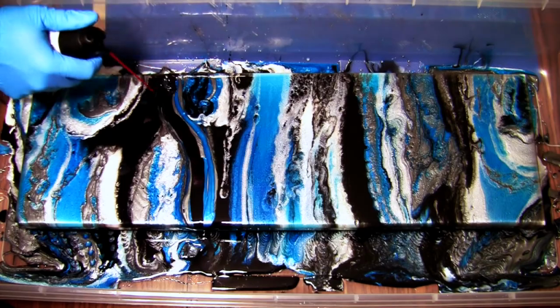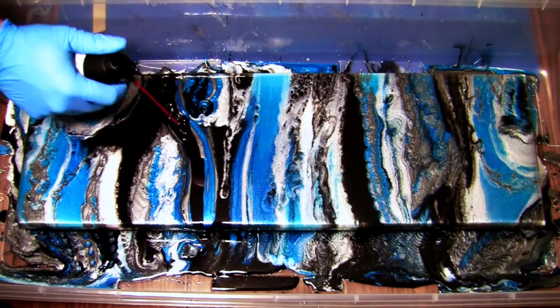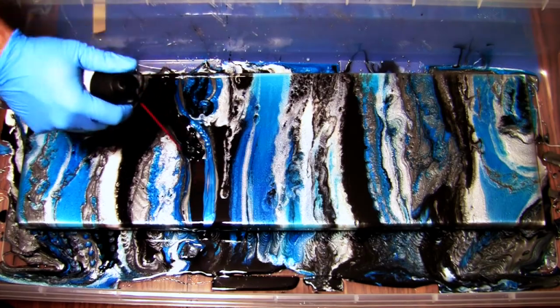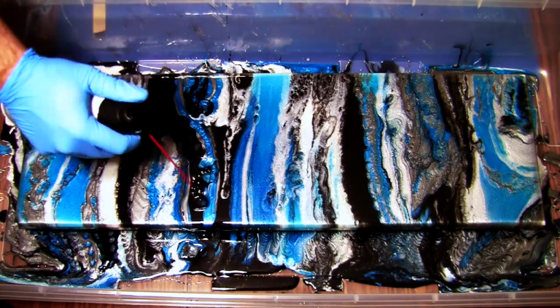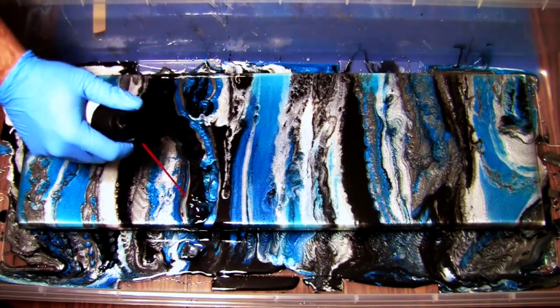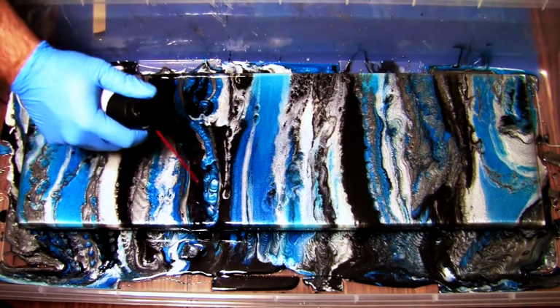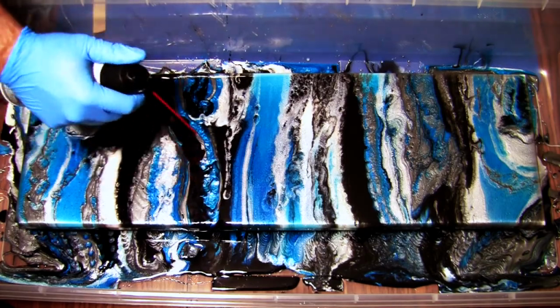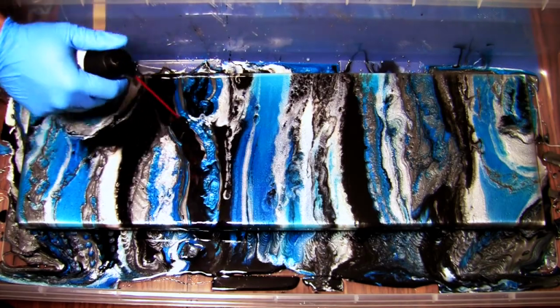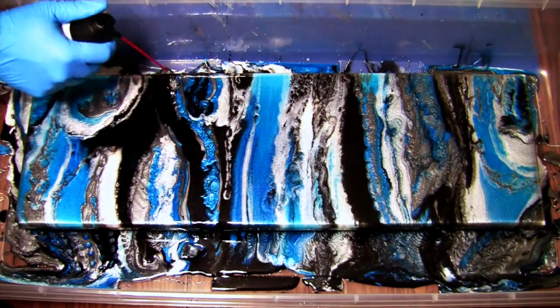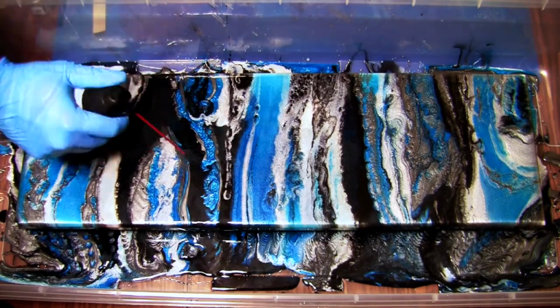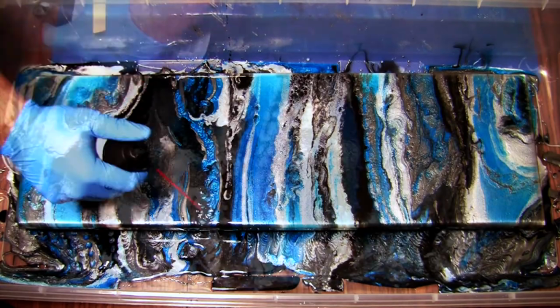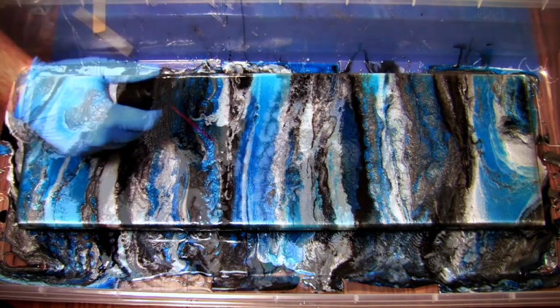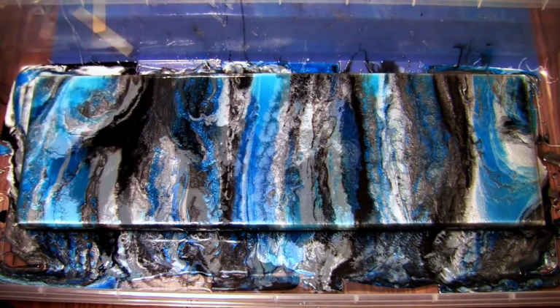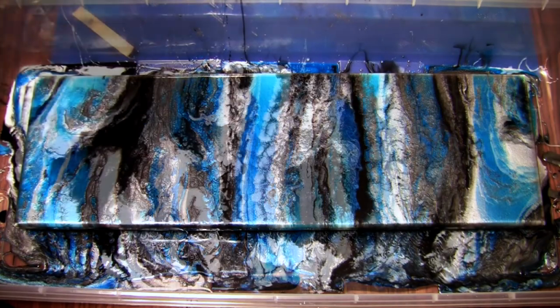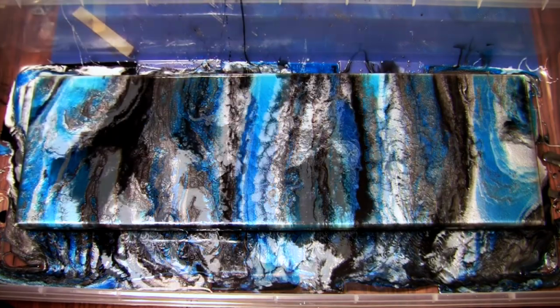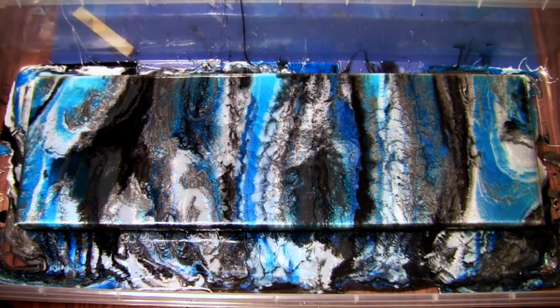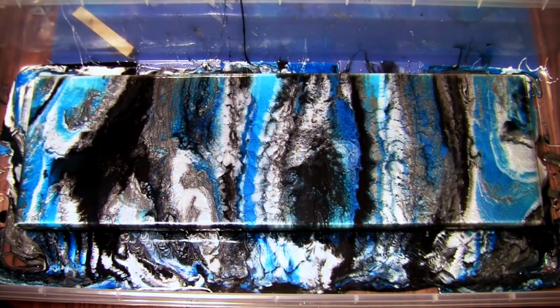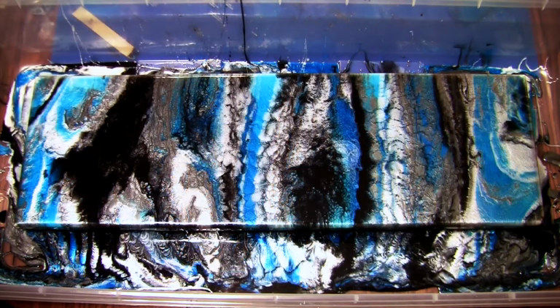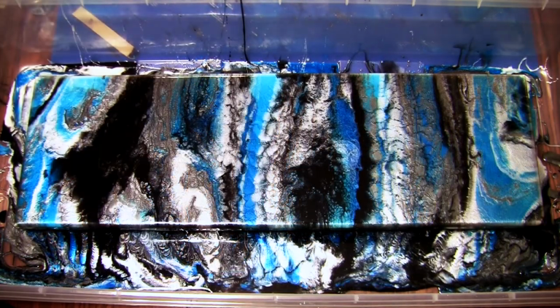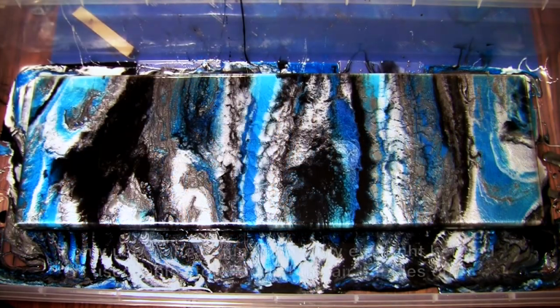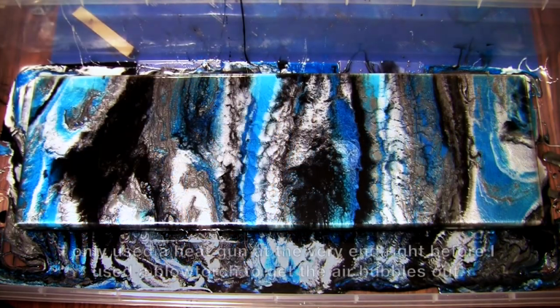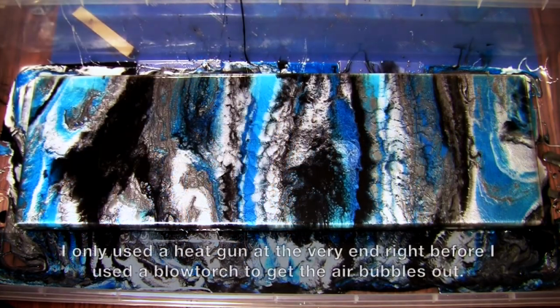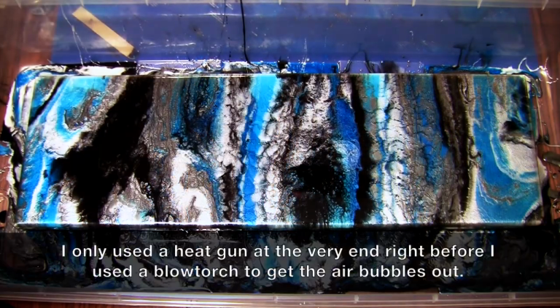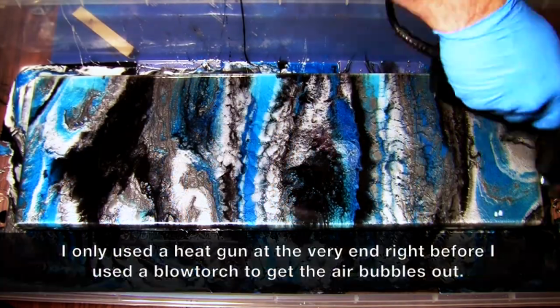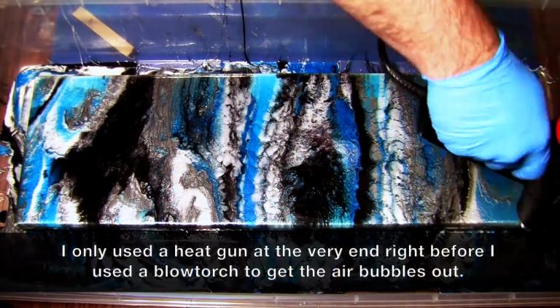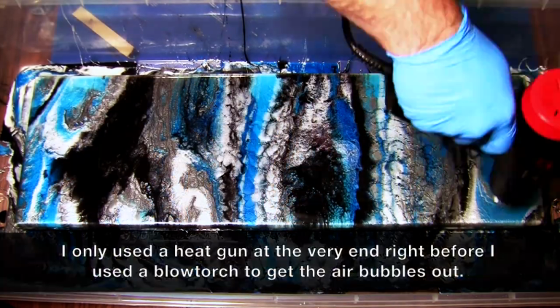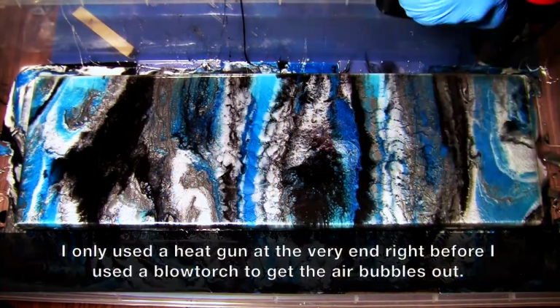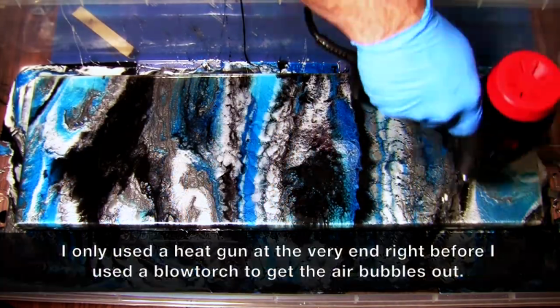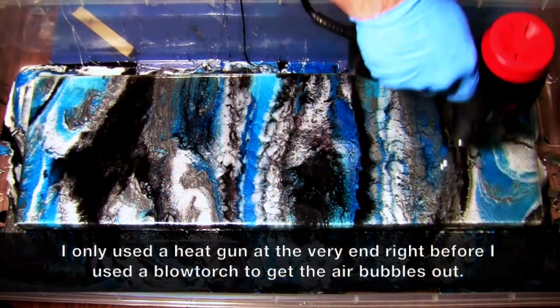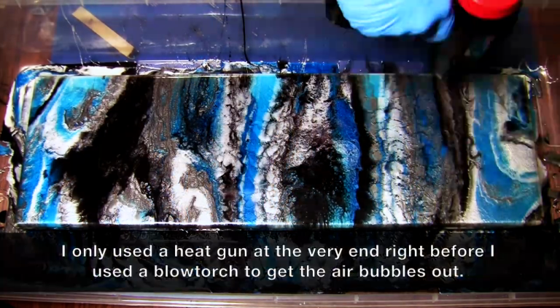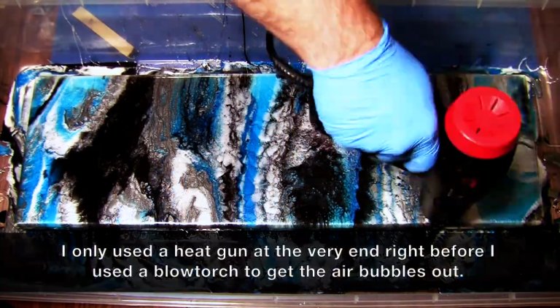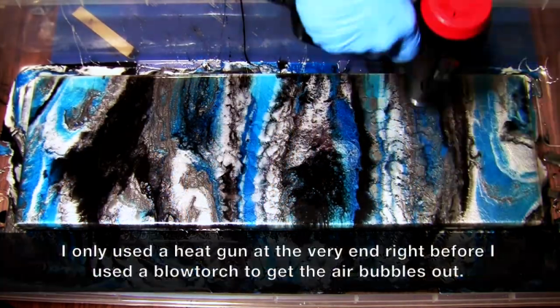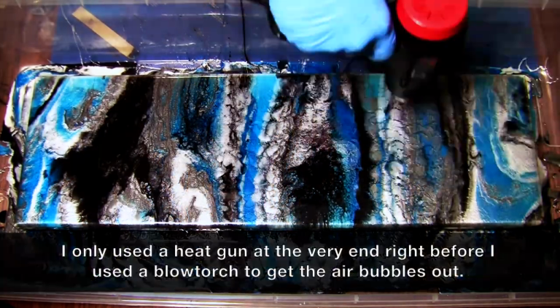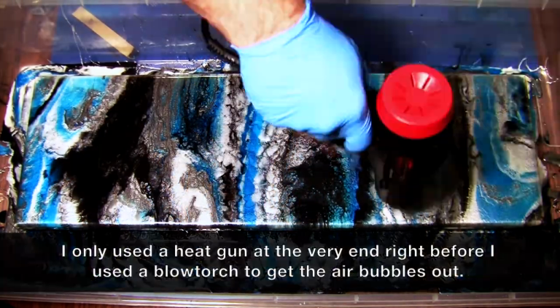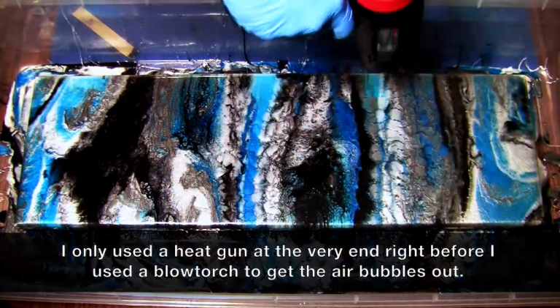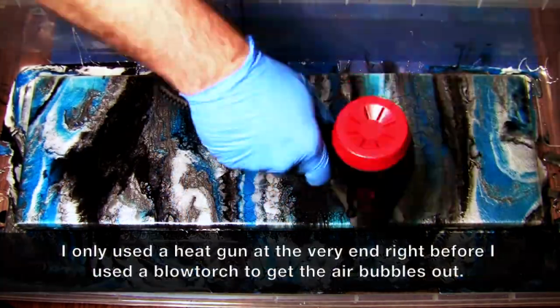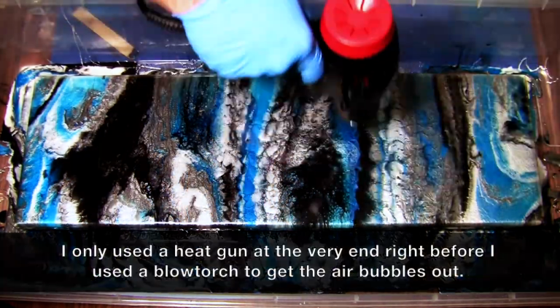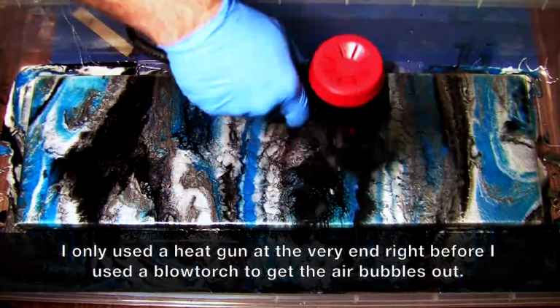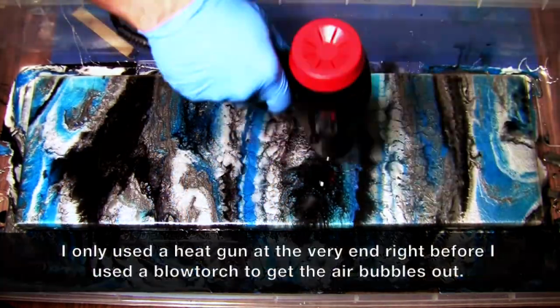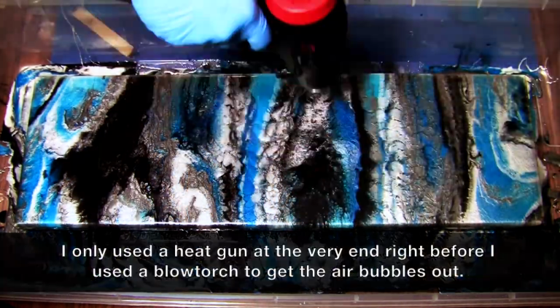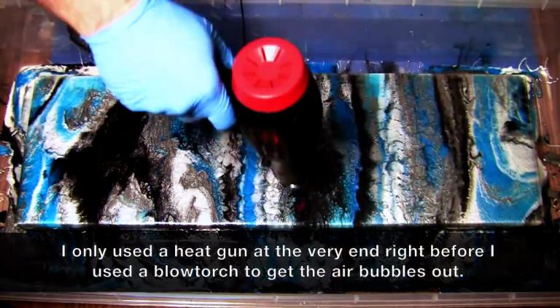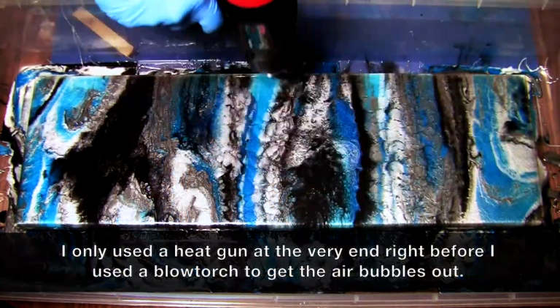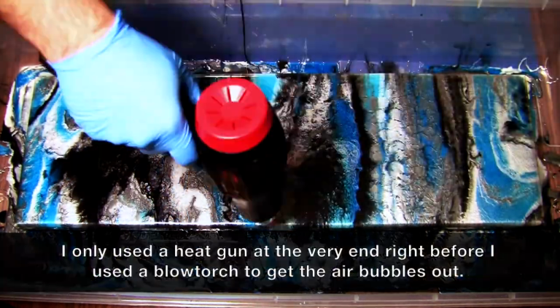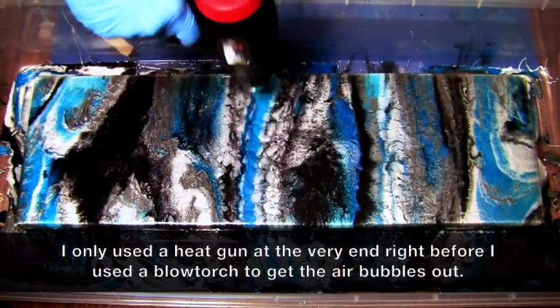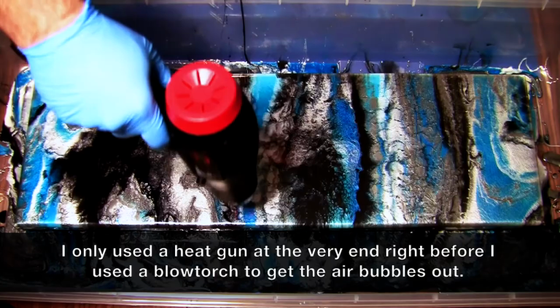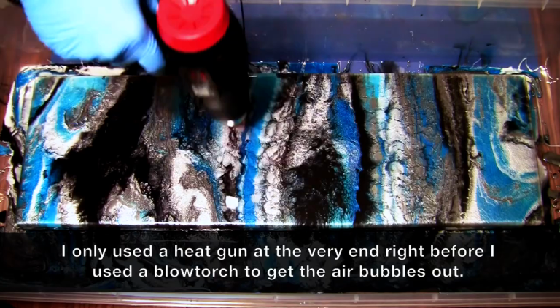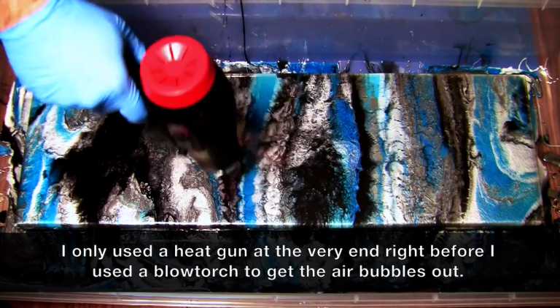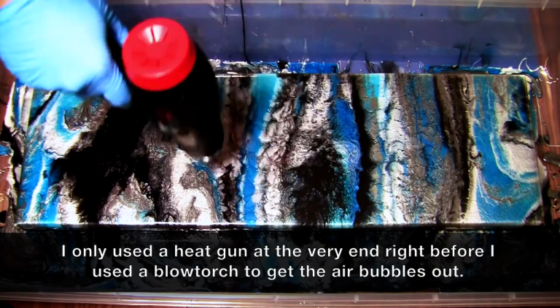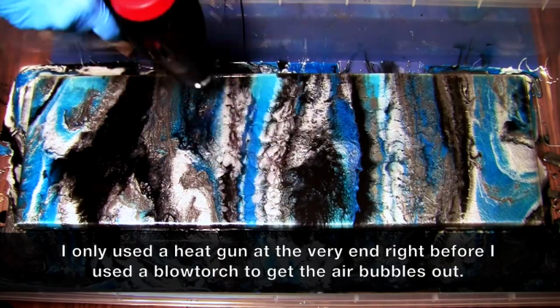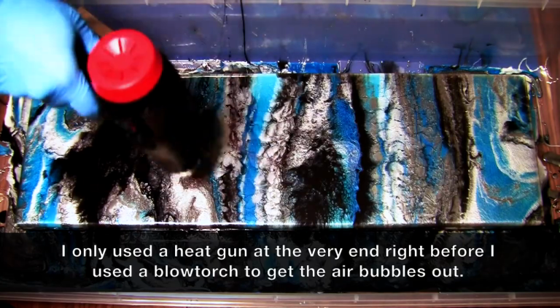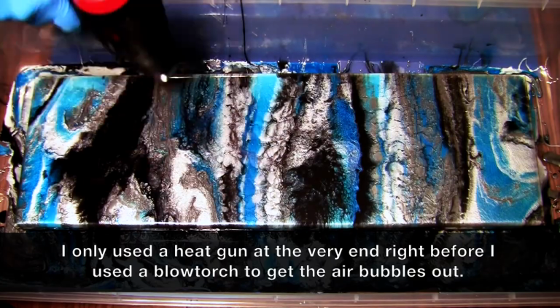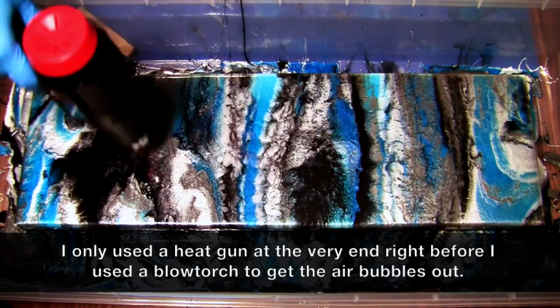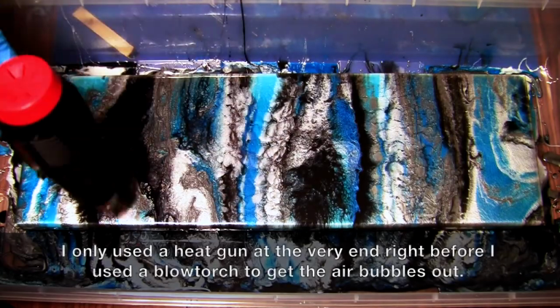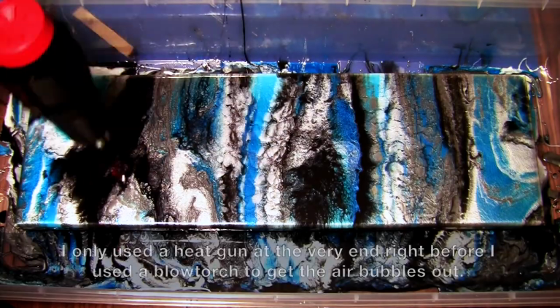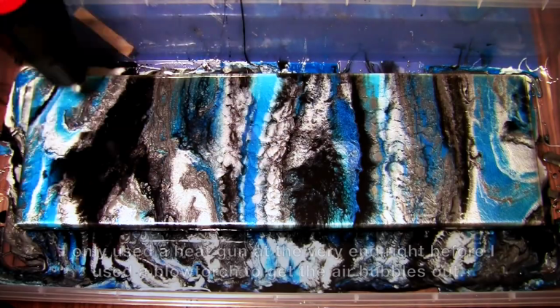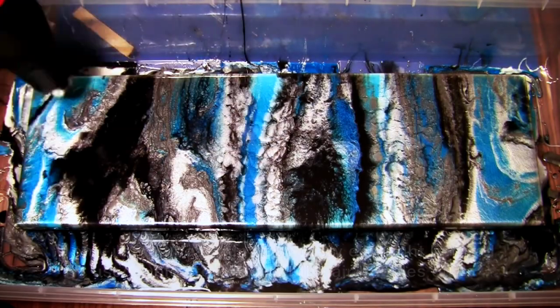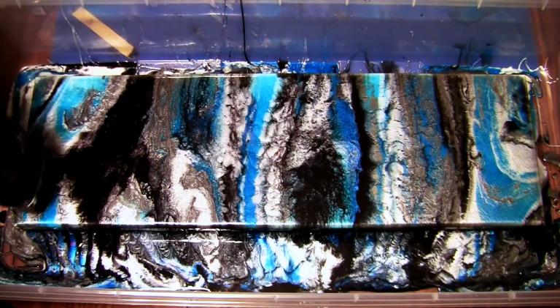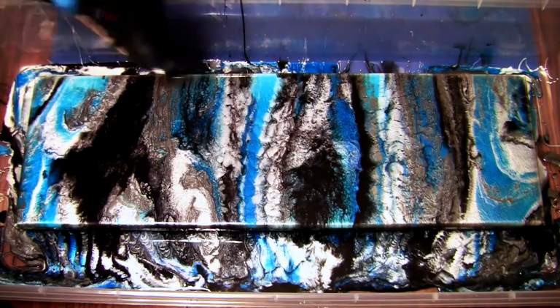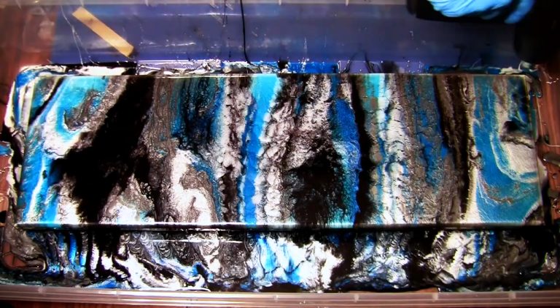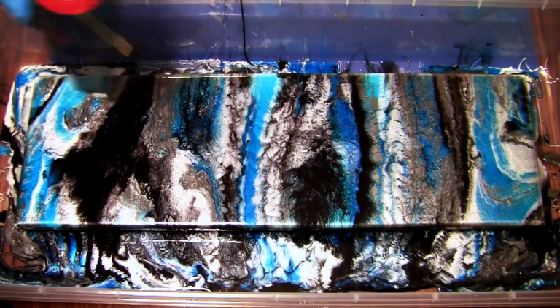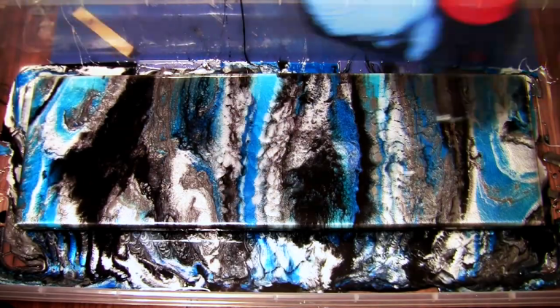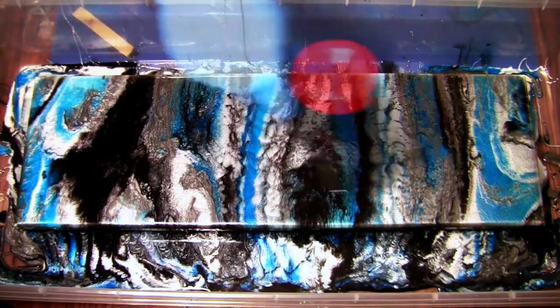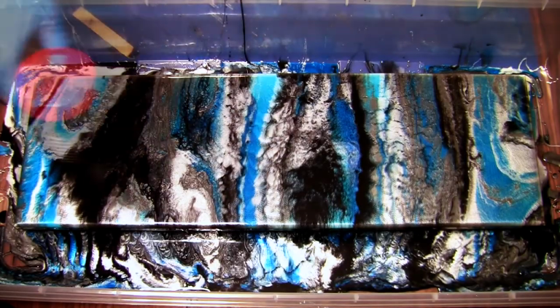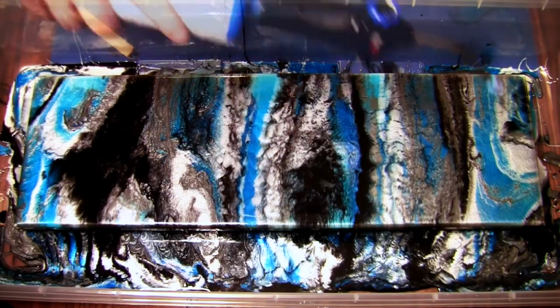My biggest piece of advice to you if you do something like this is just to have fun. I honestly had no idea what I was doing, and it turned out great.